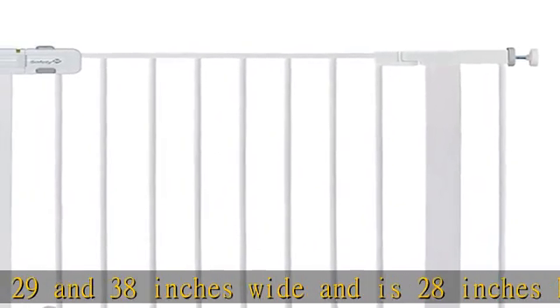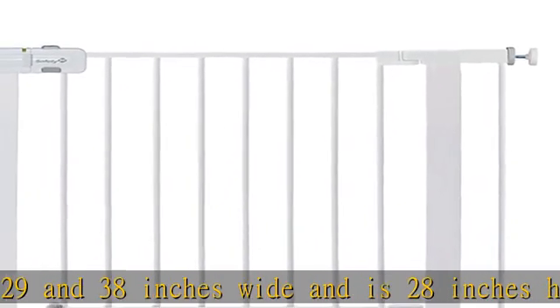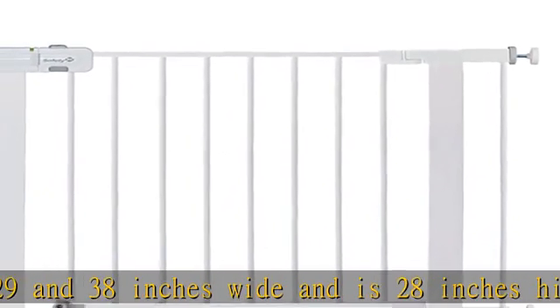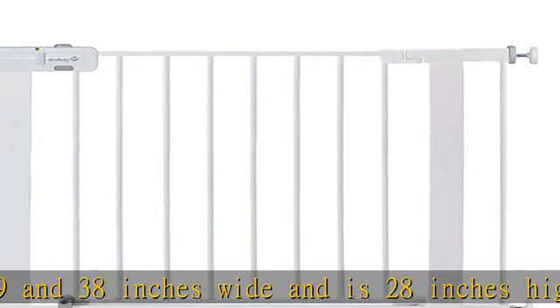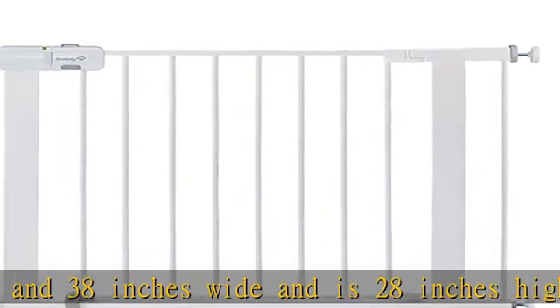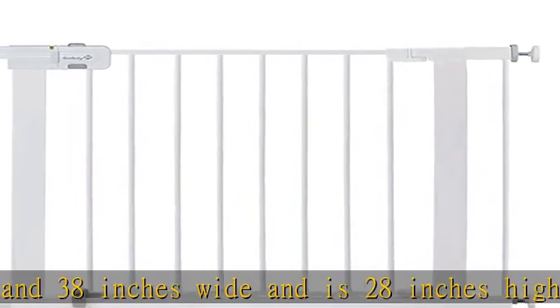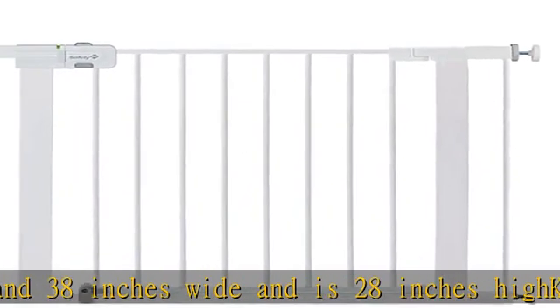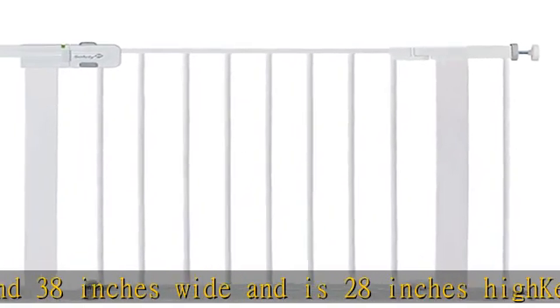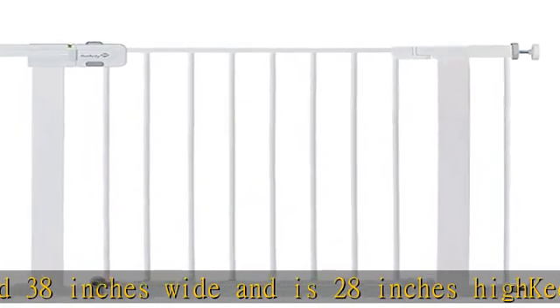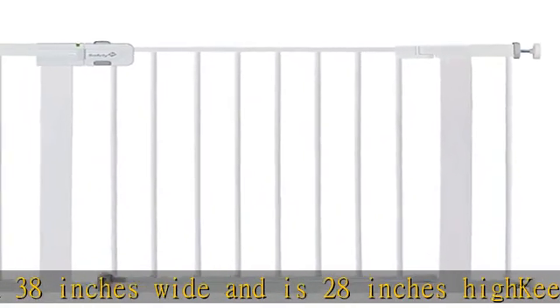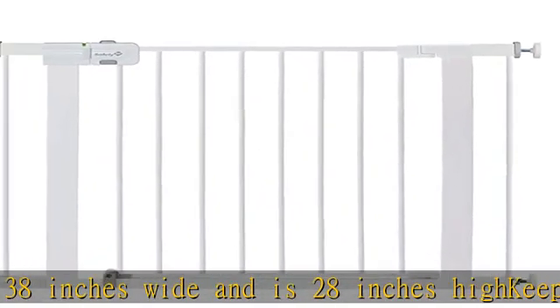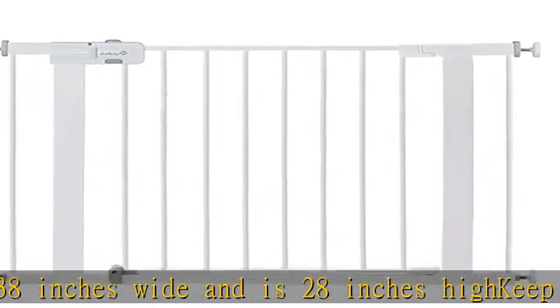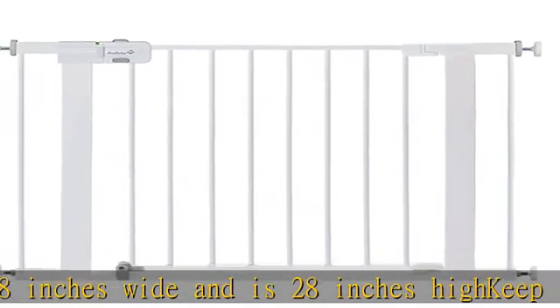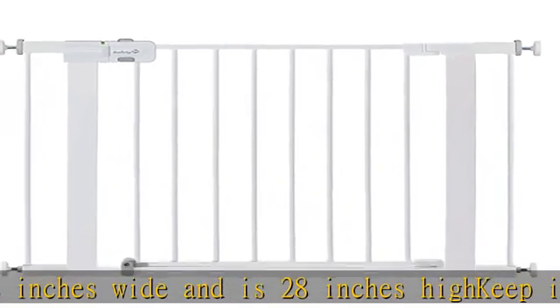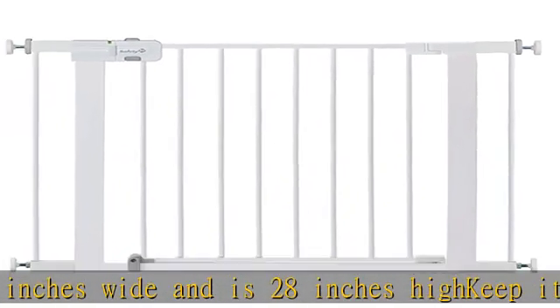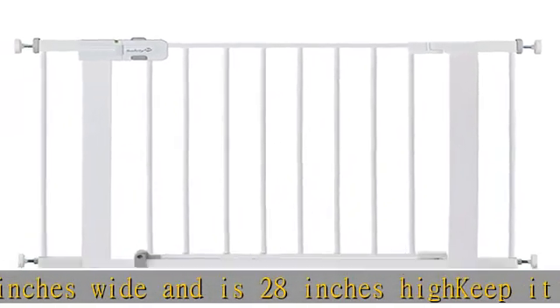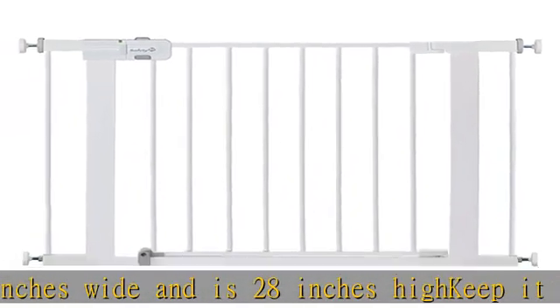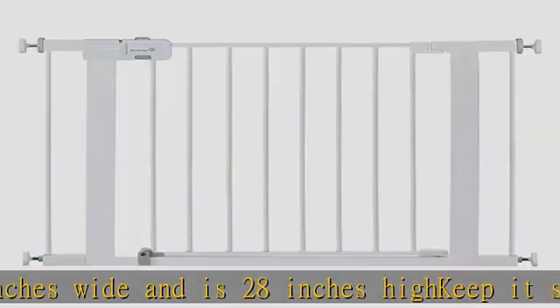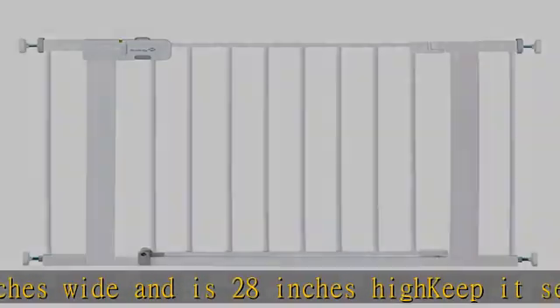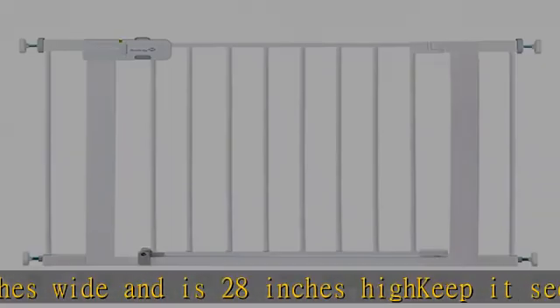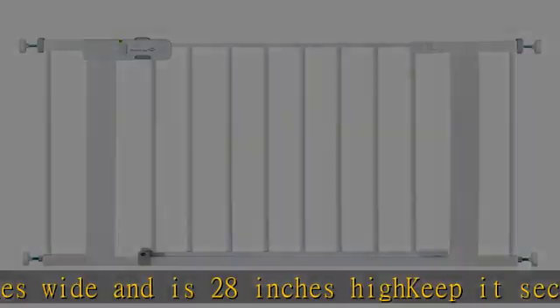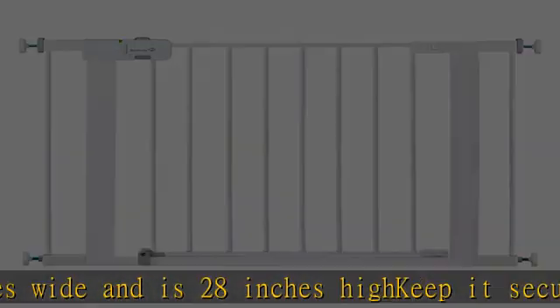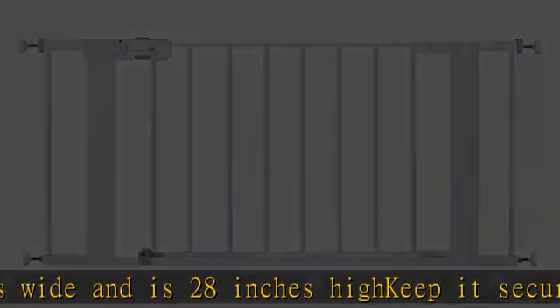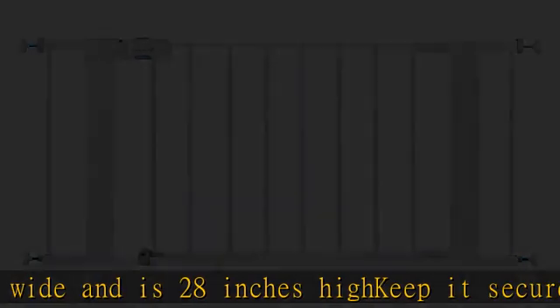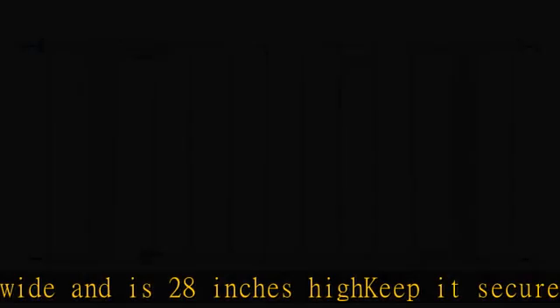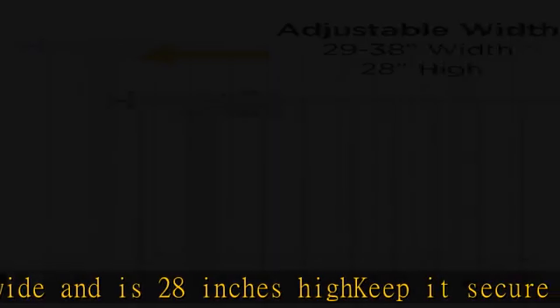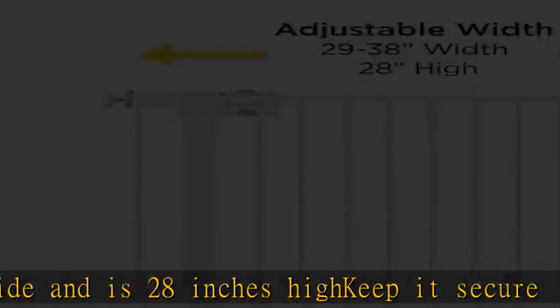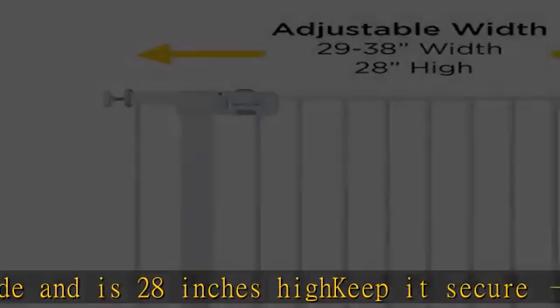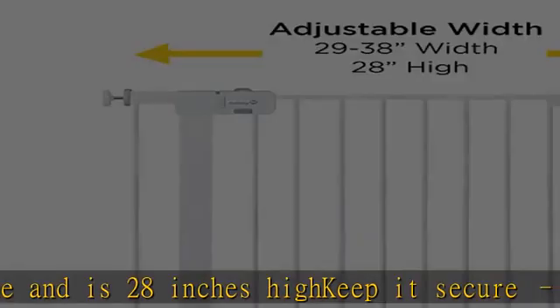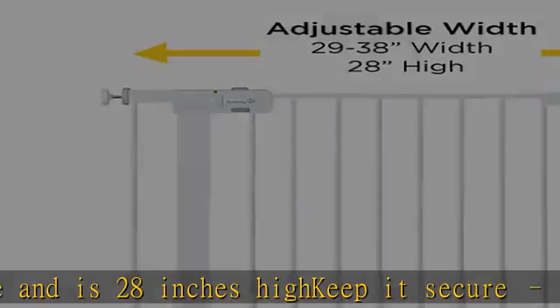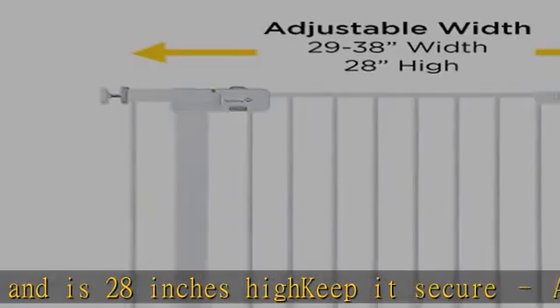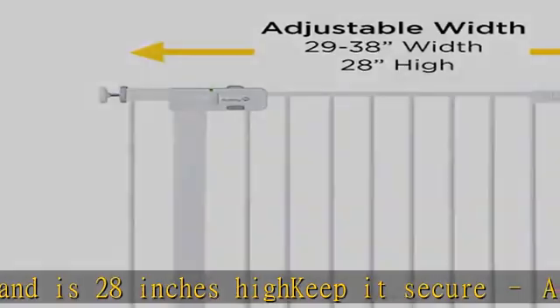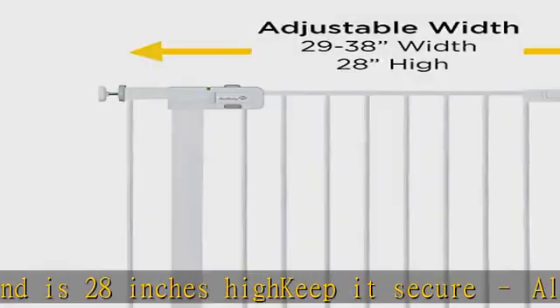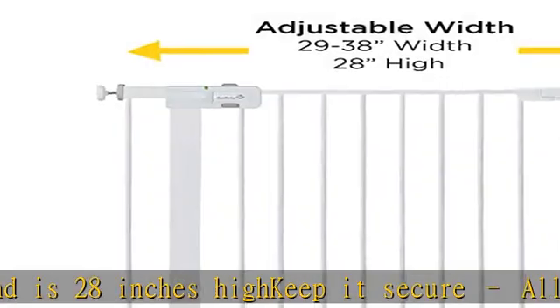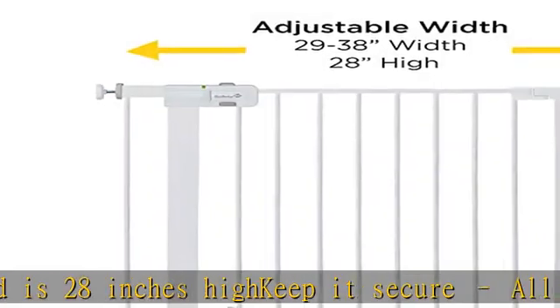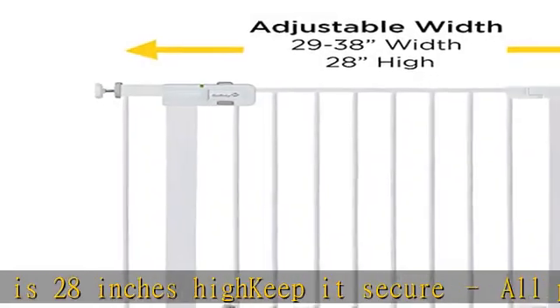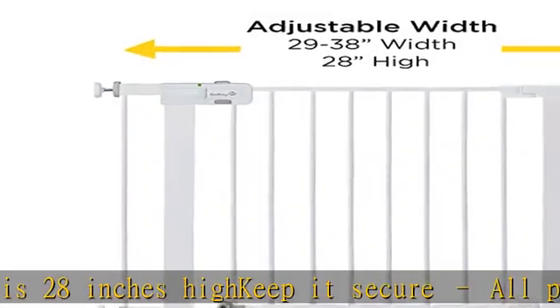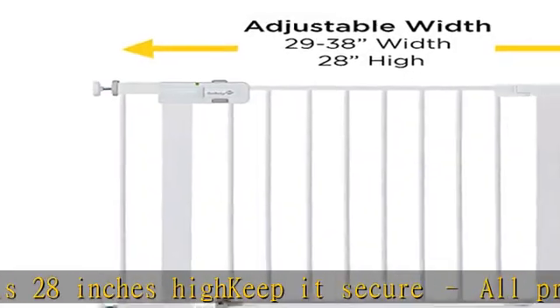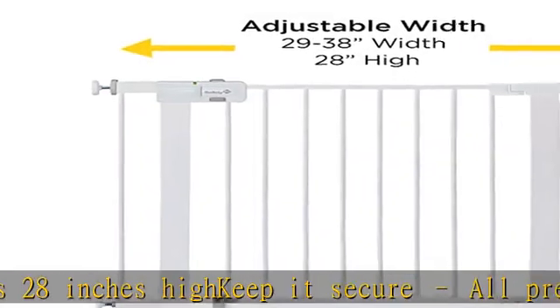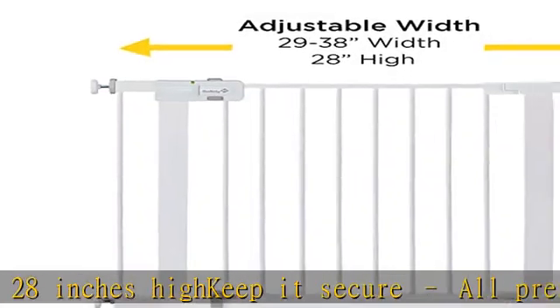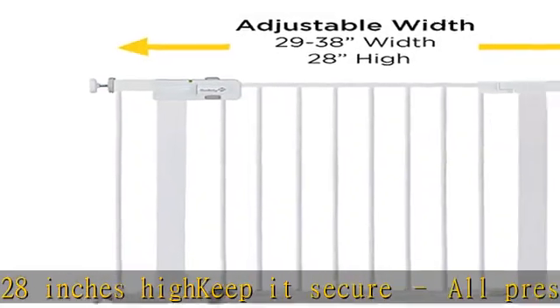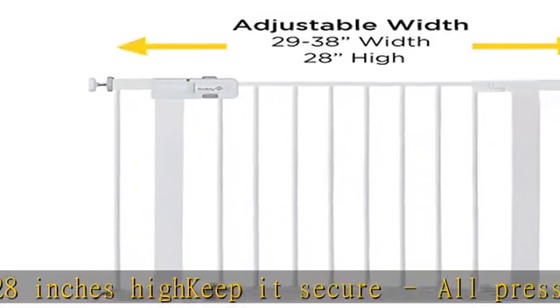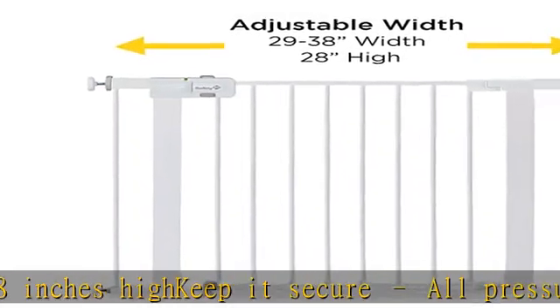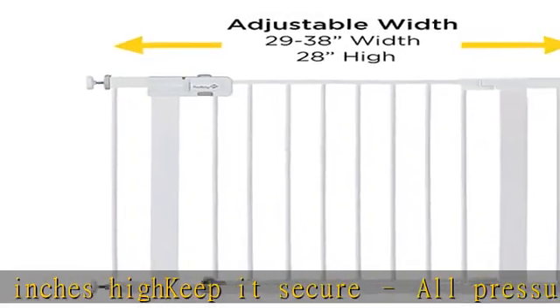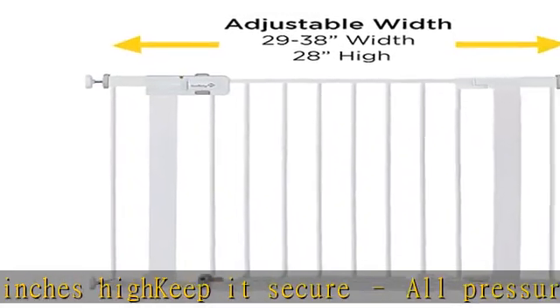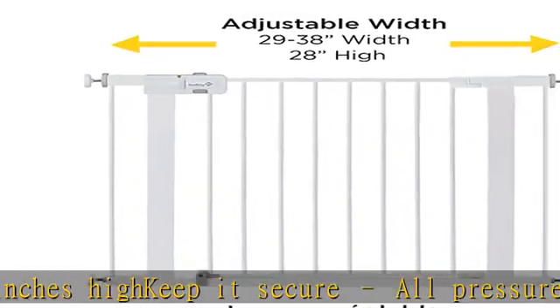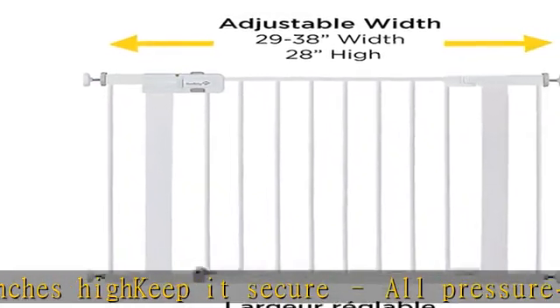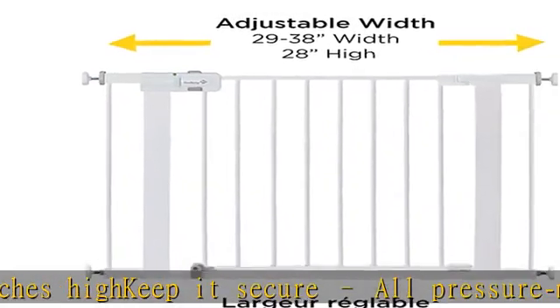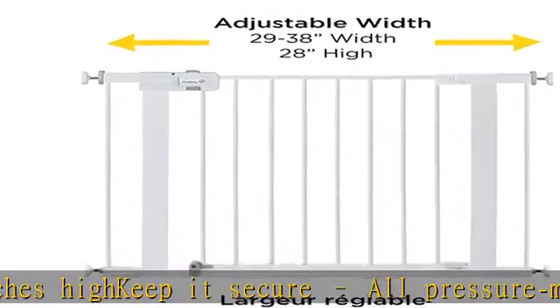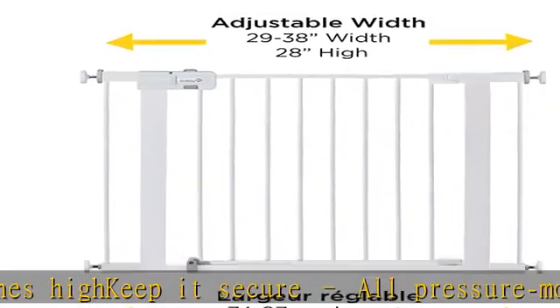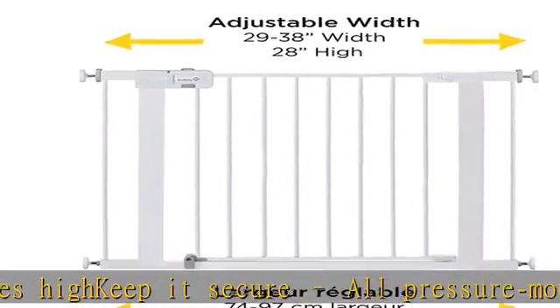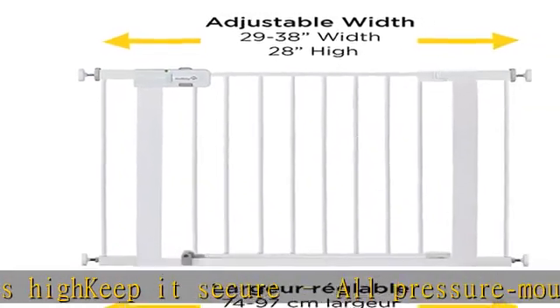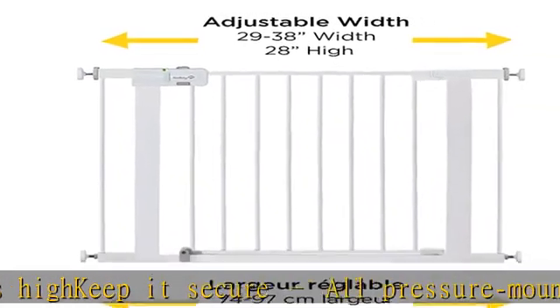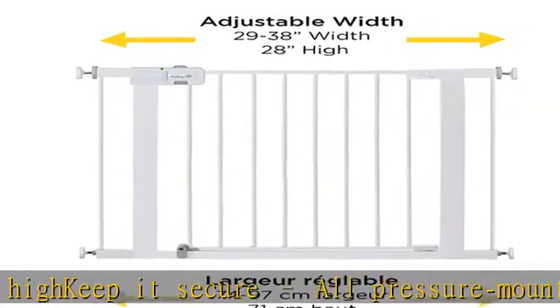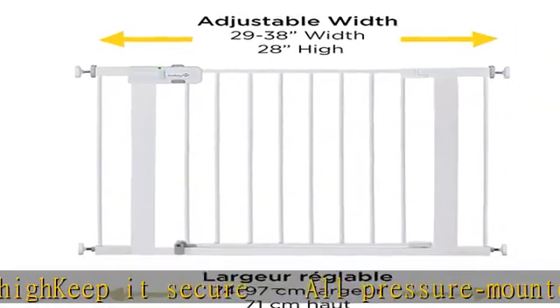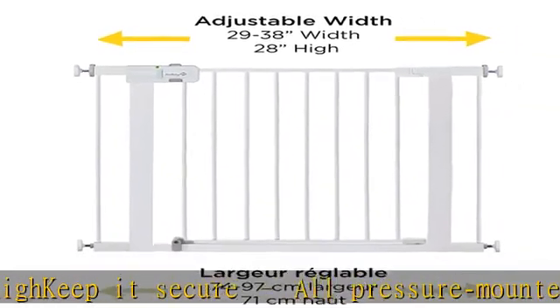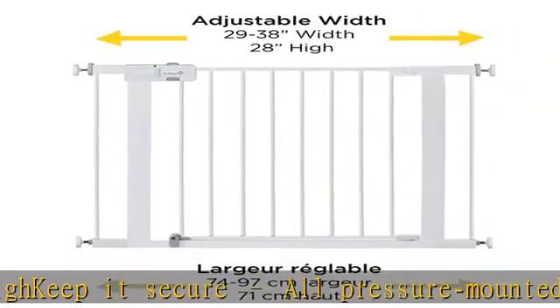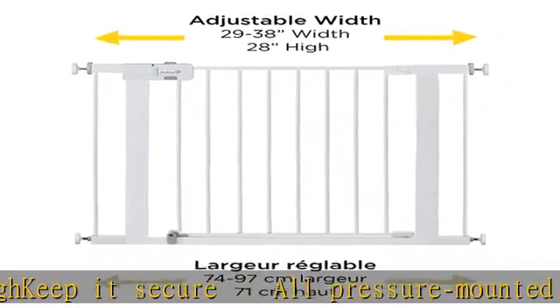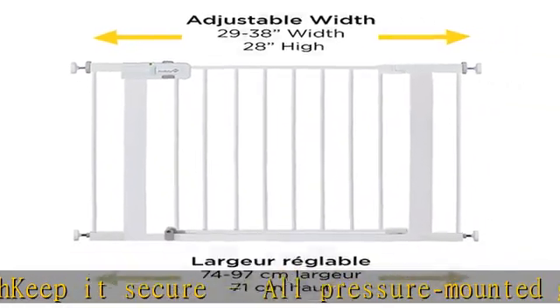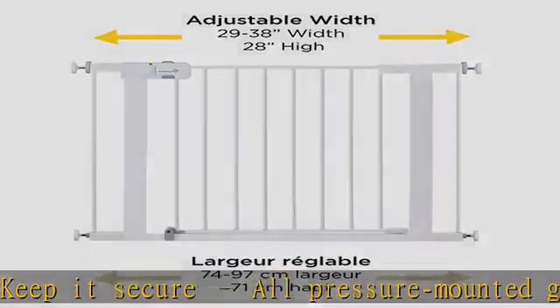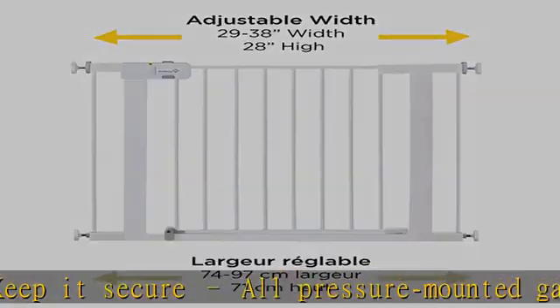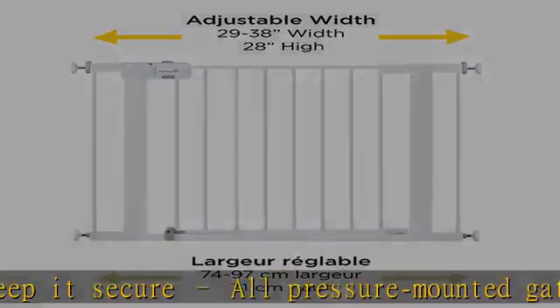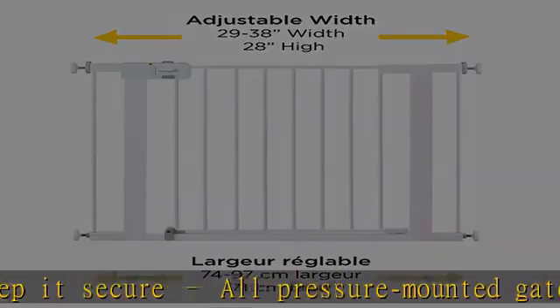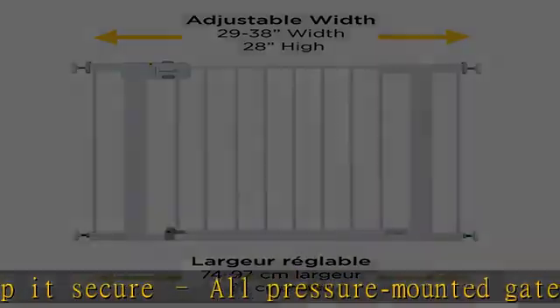Simple one-hand release: adults can easily open using one hand, while the two-action handle remains tough for little fingers to release and open.